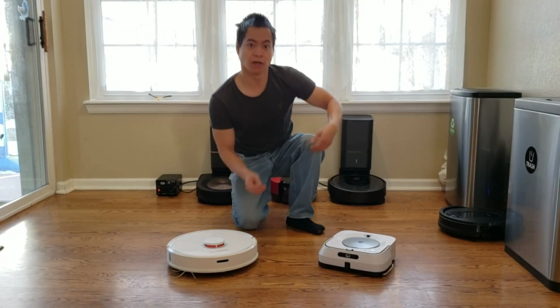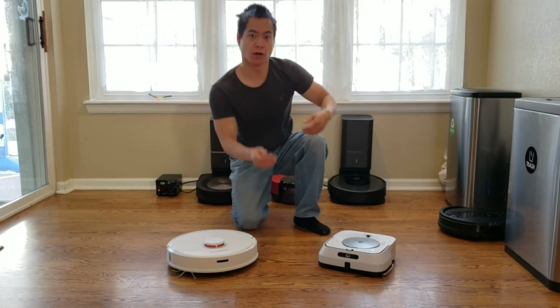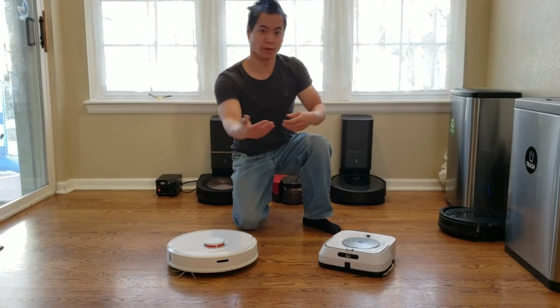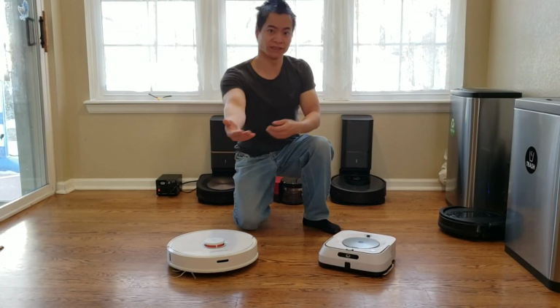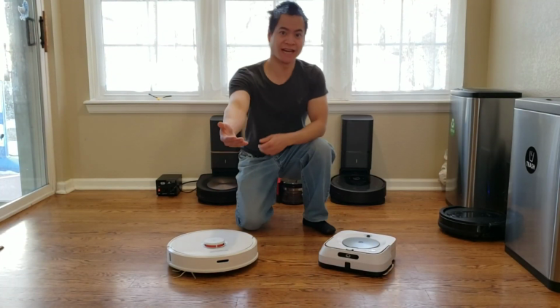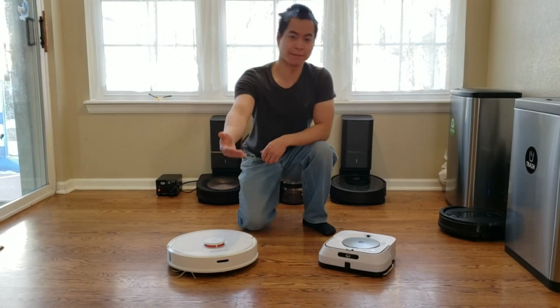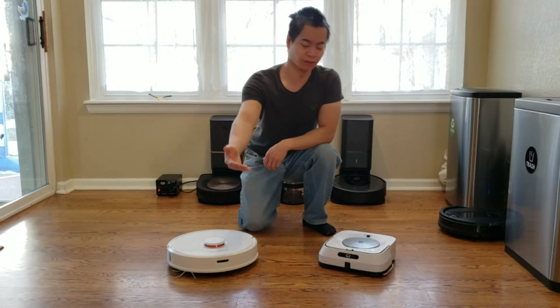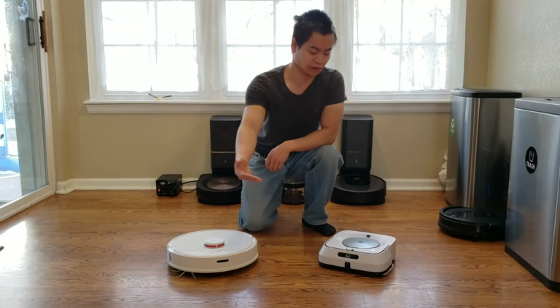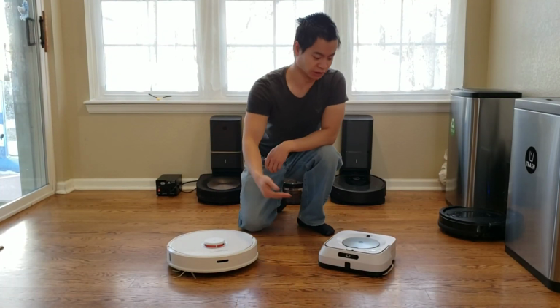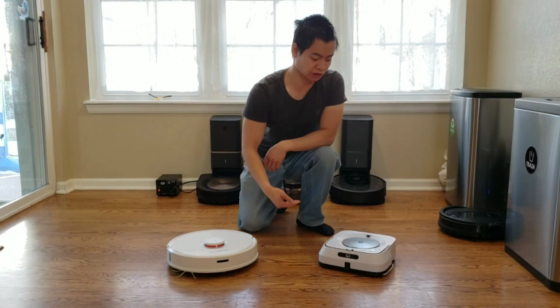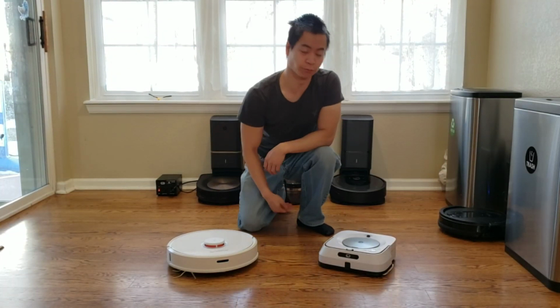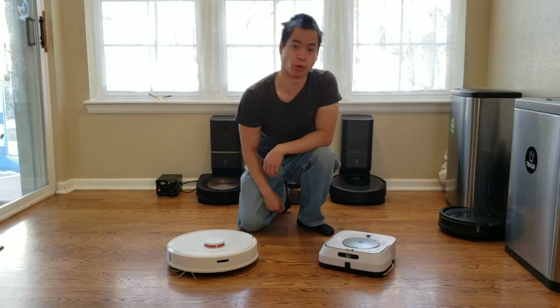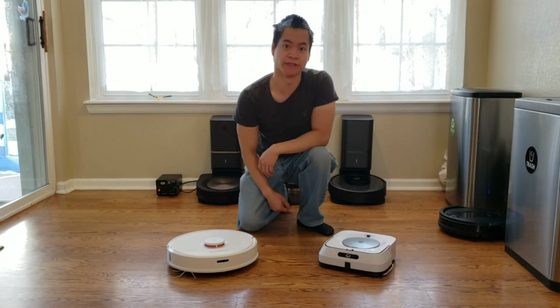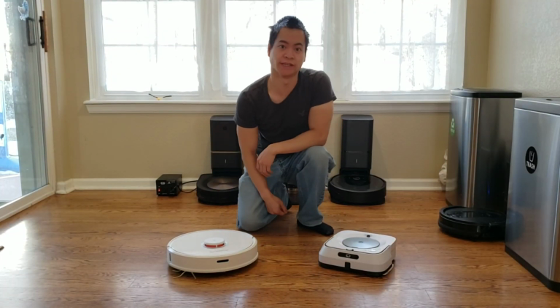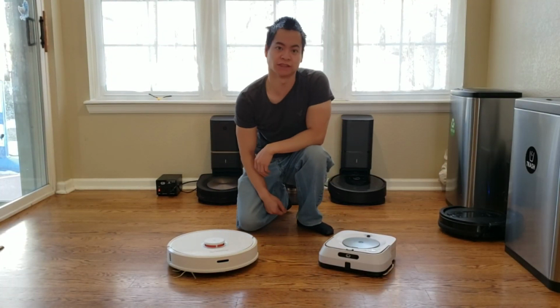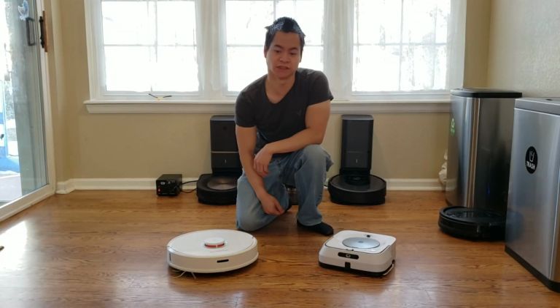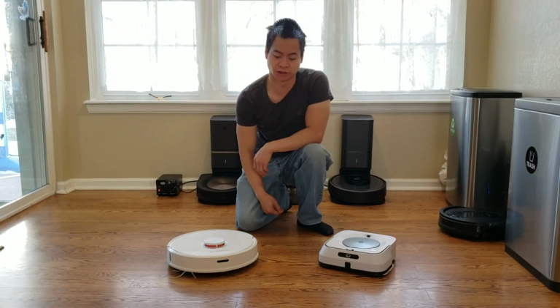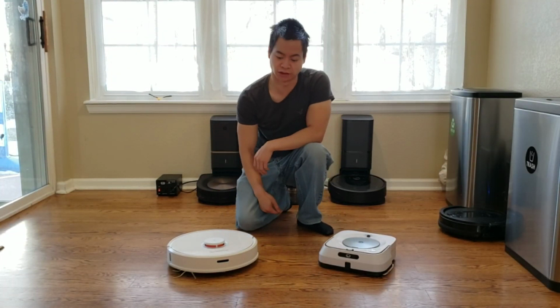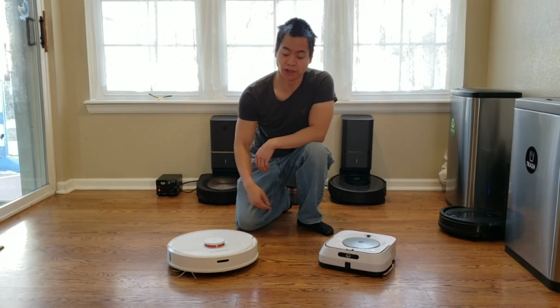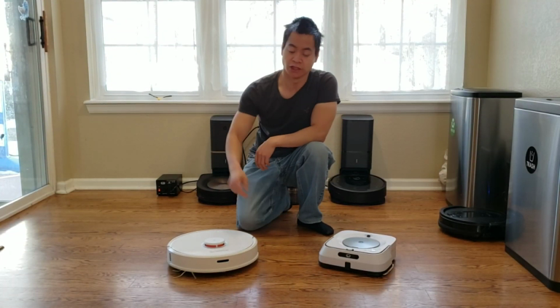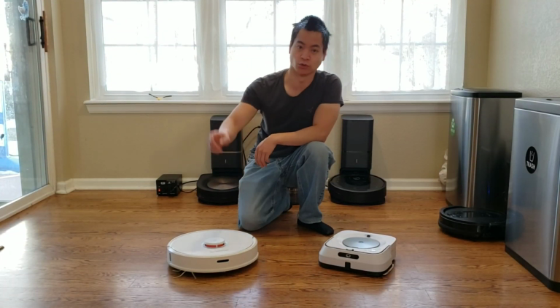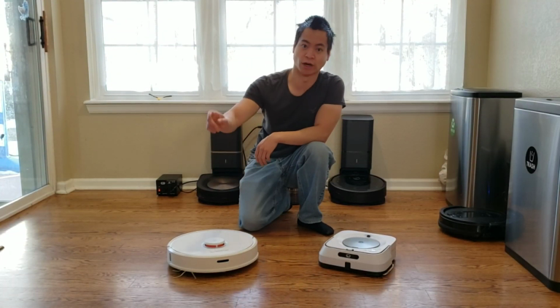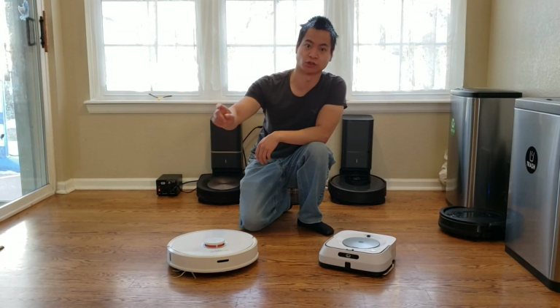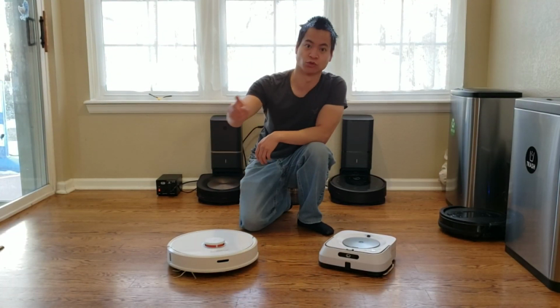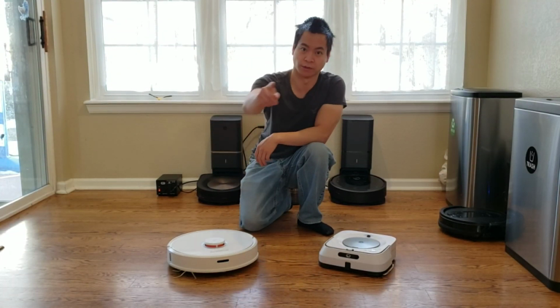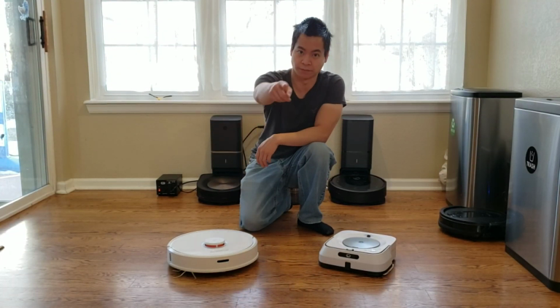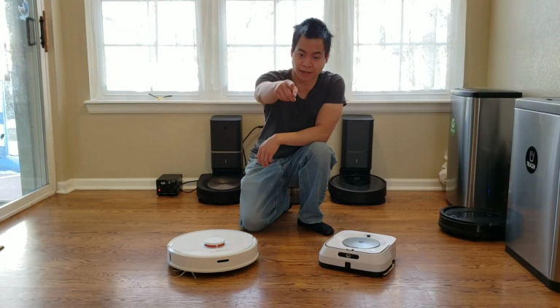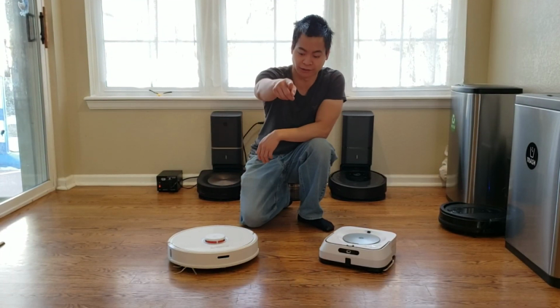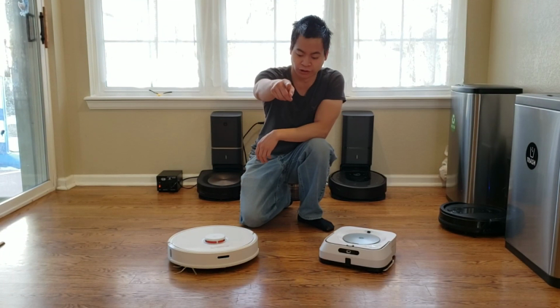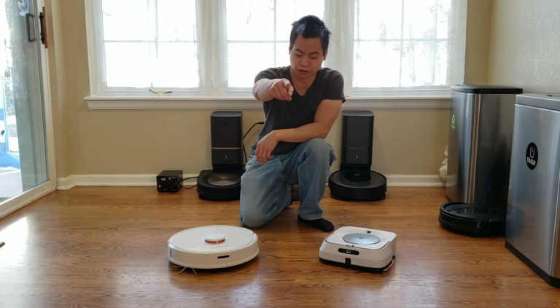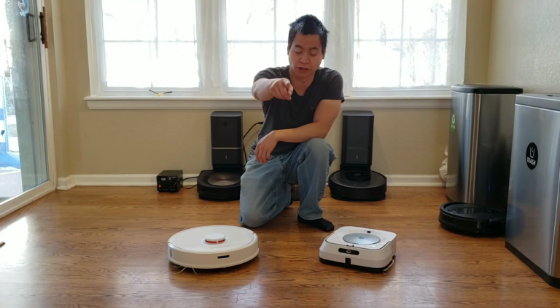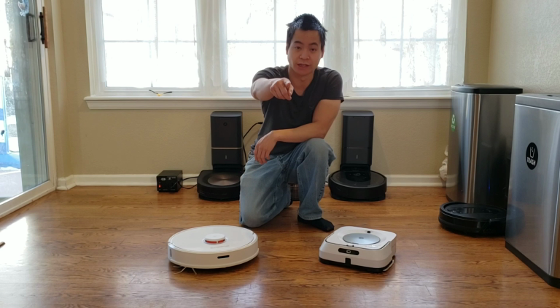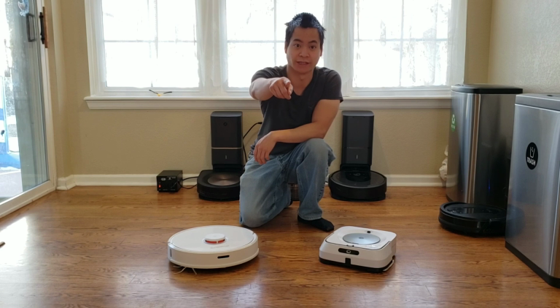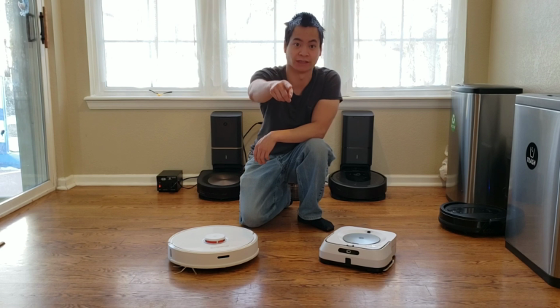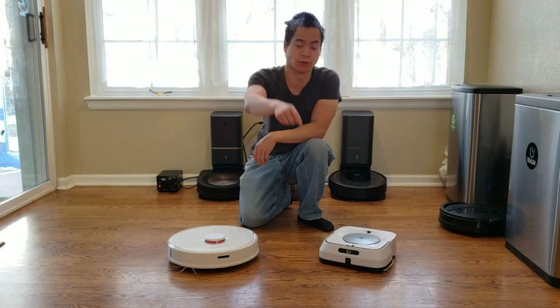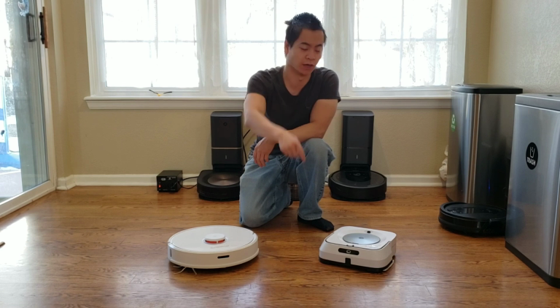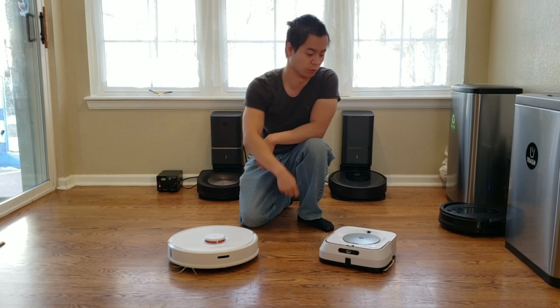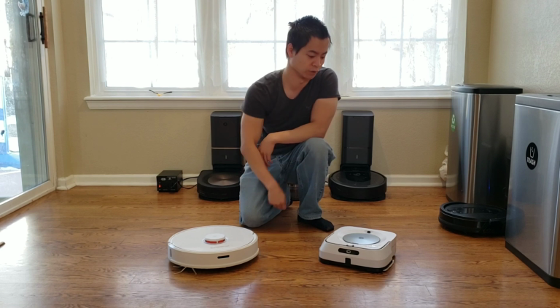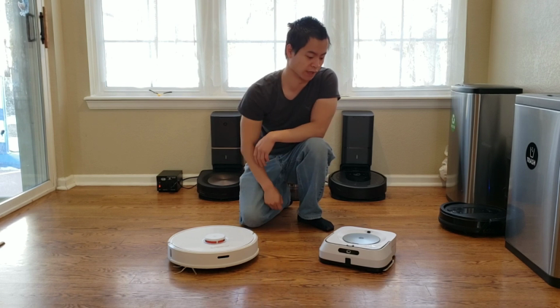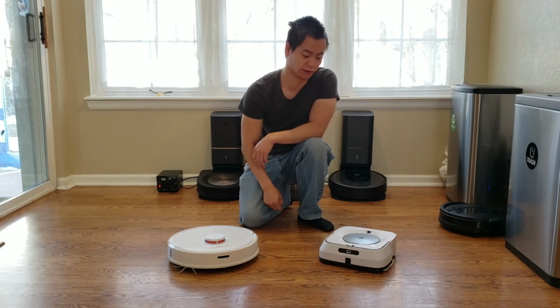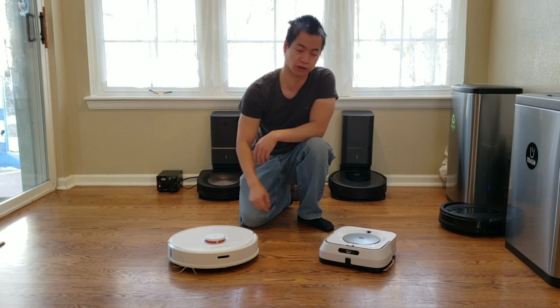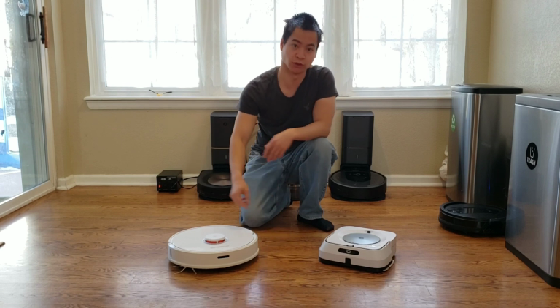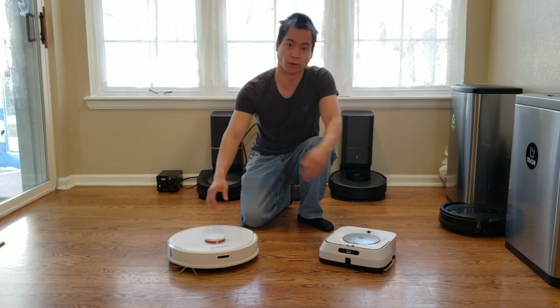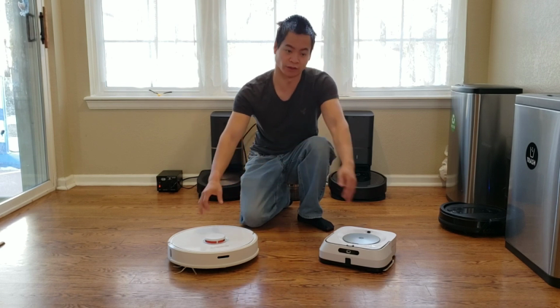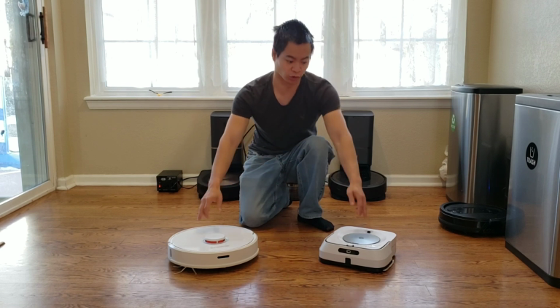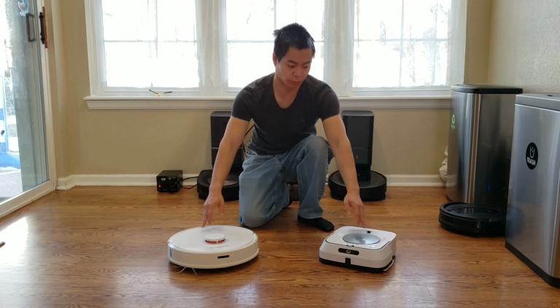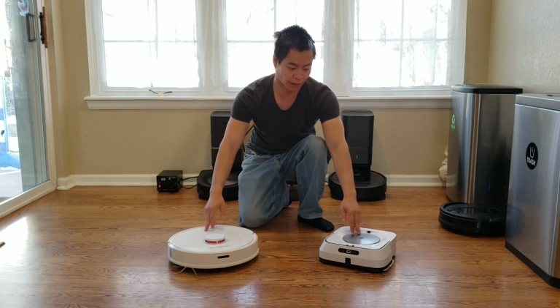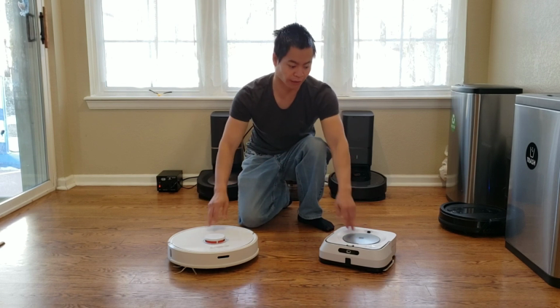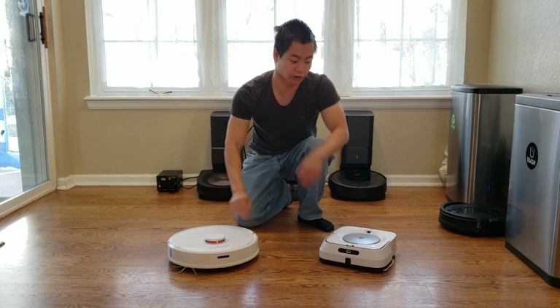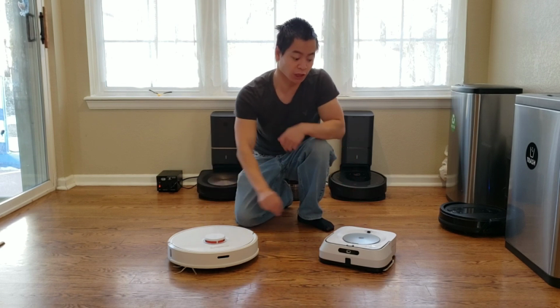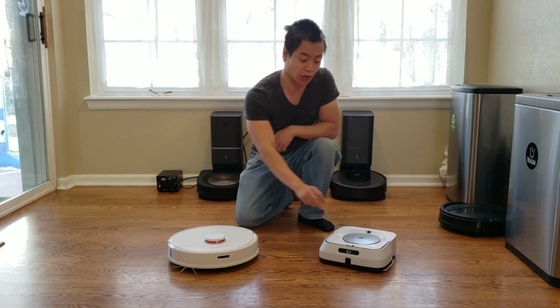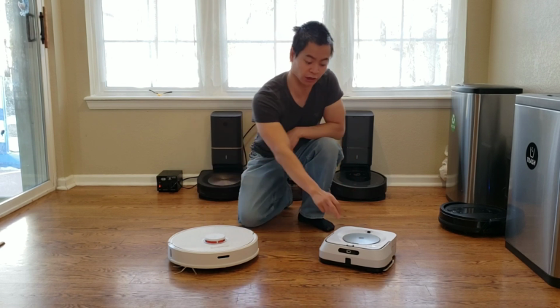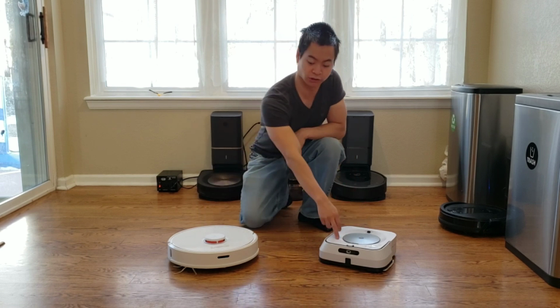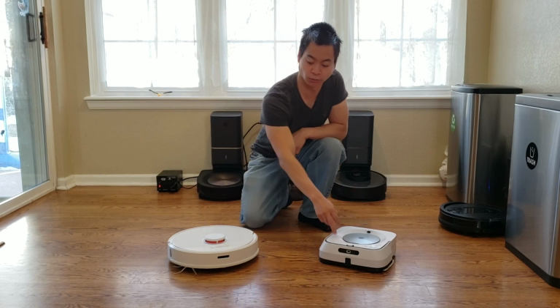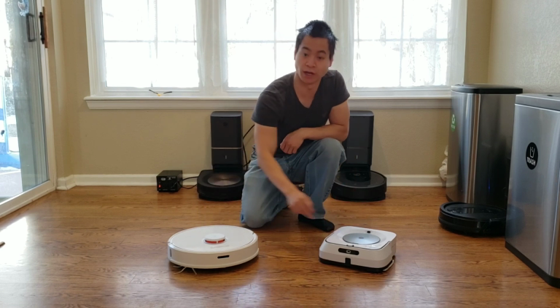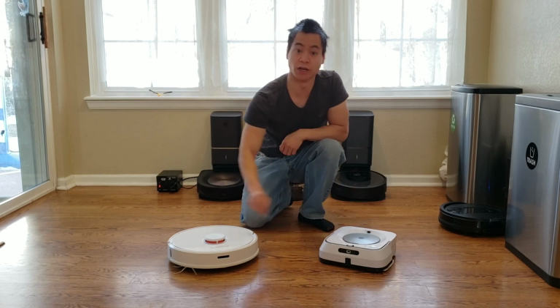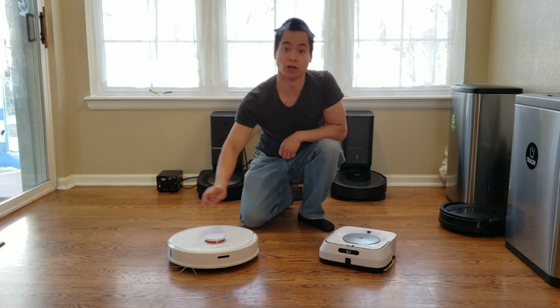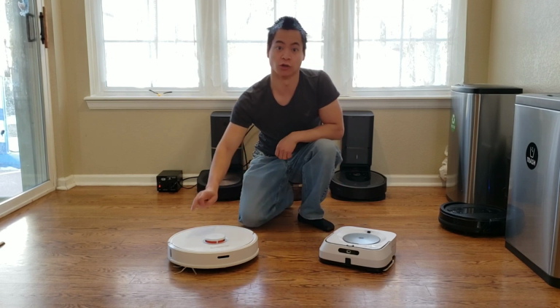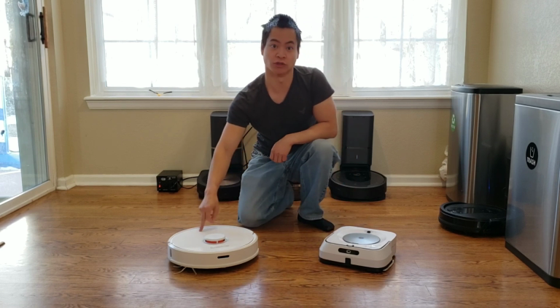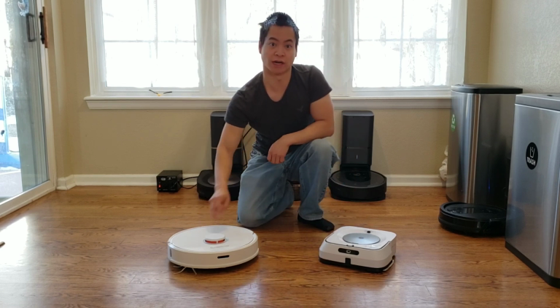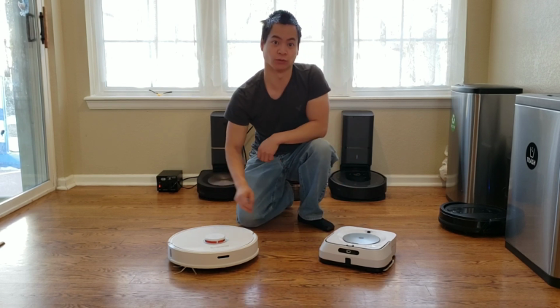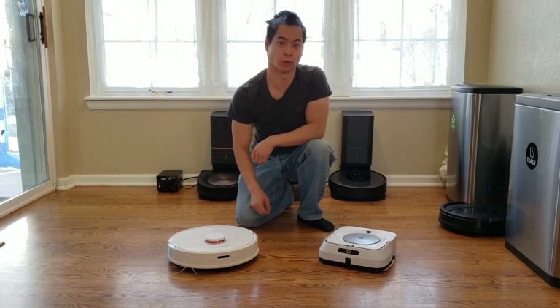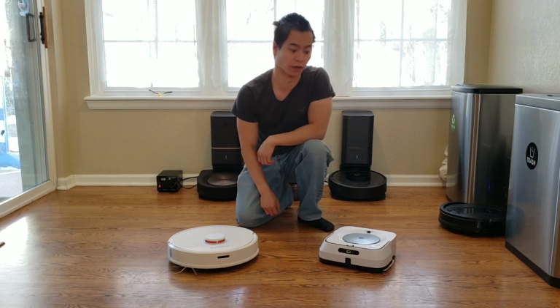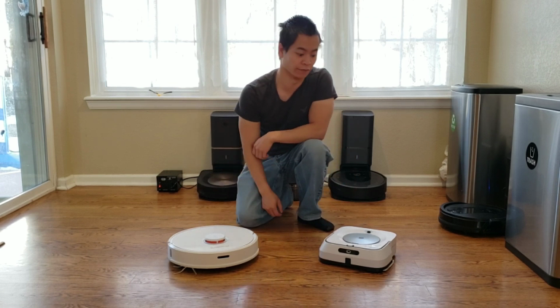What is happening? This is your boy Nathan here. You're watching Robot Masters. Guess what? We got two white robots — a square one and a round one.